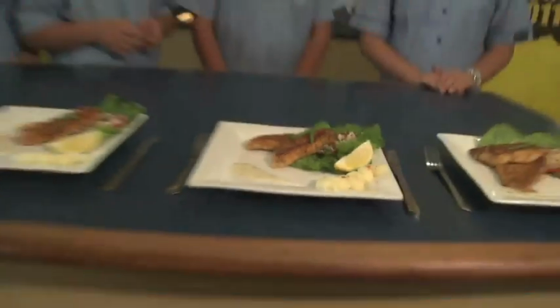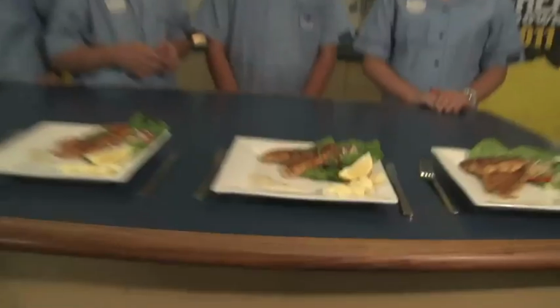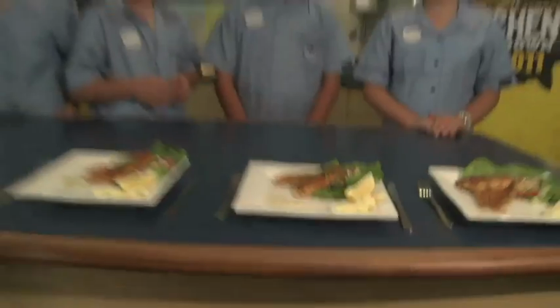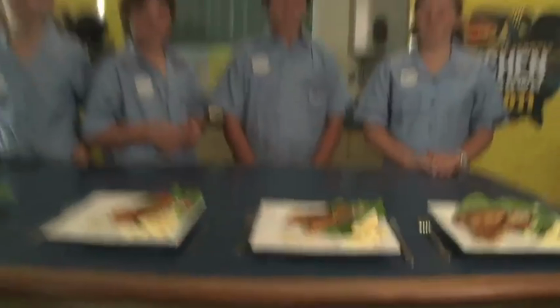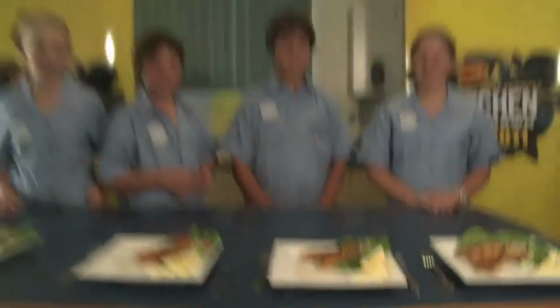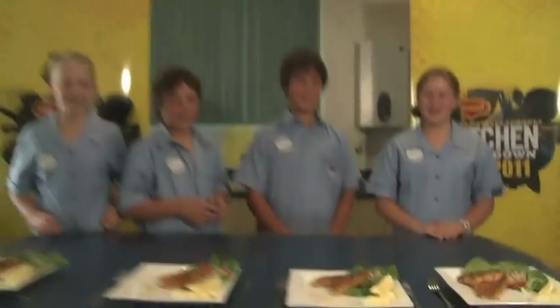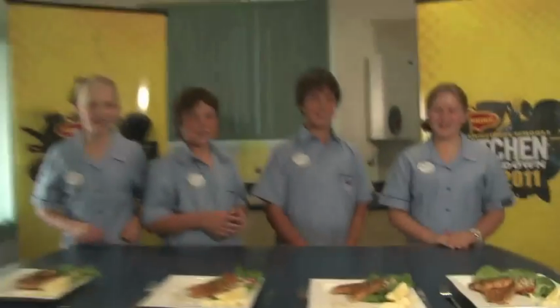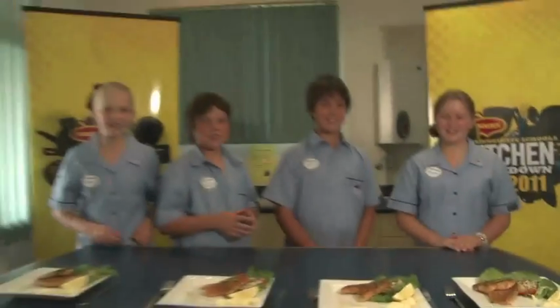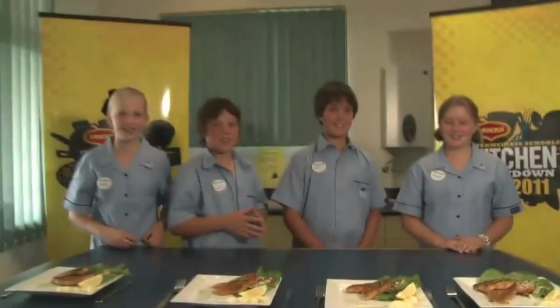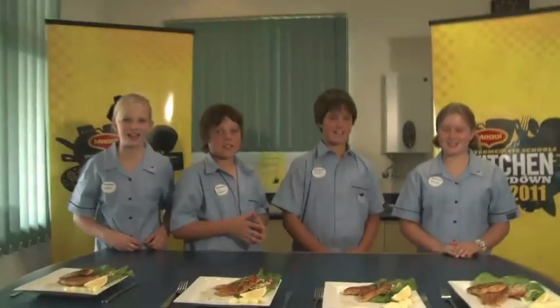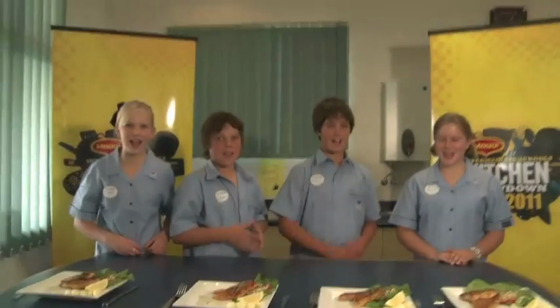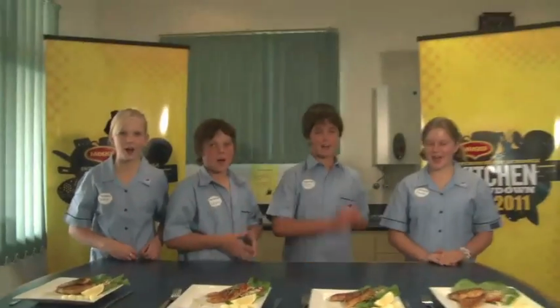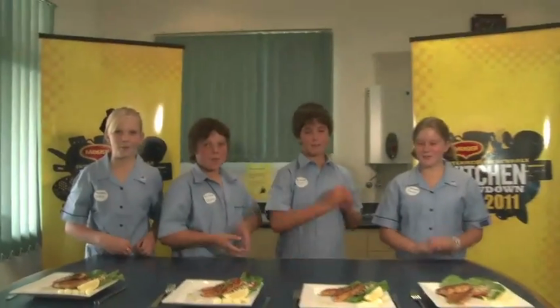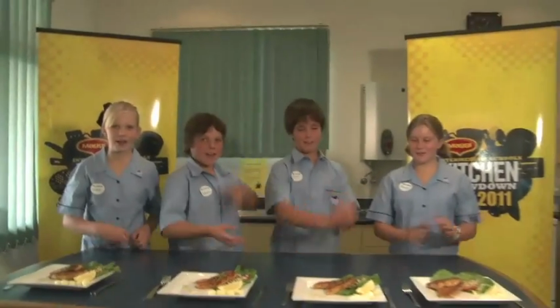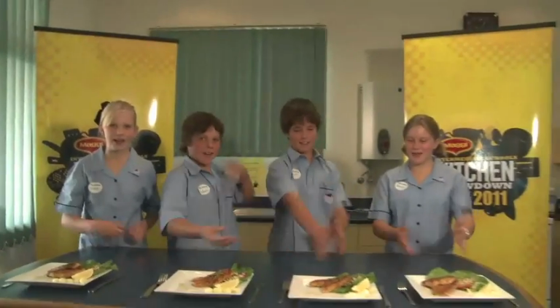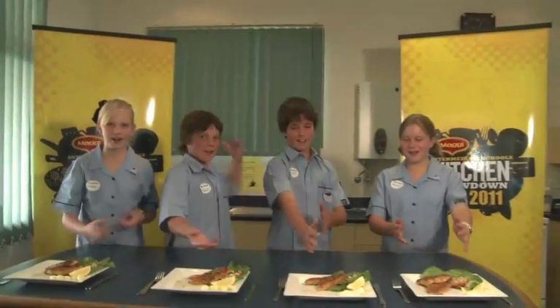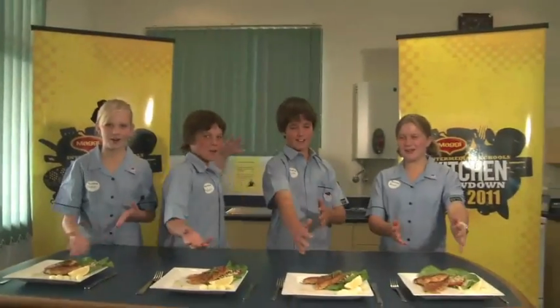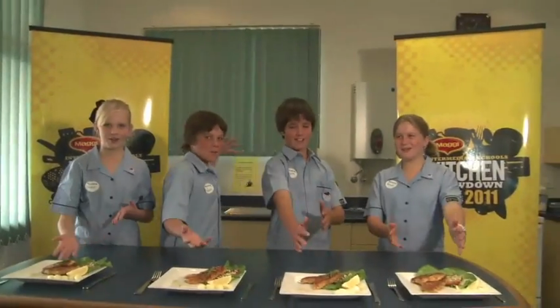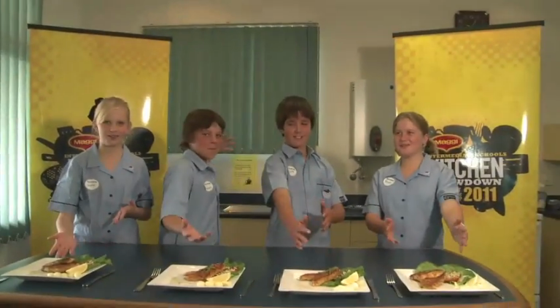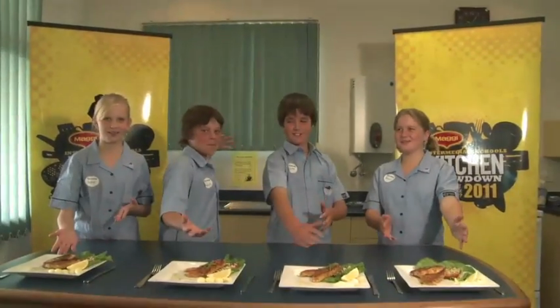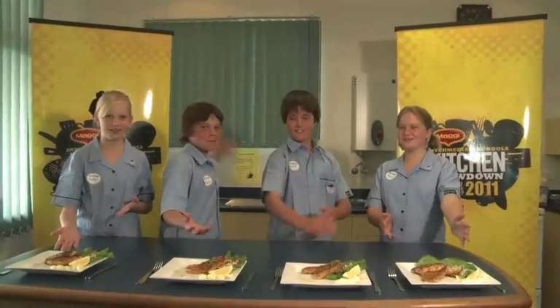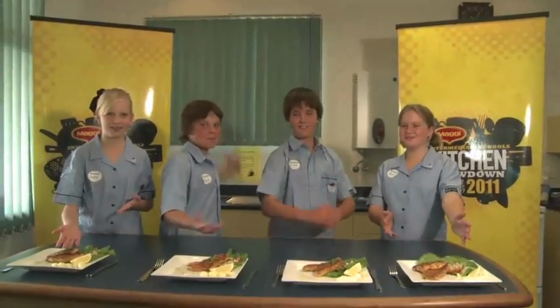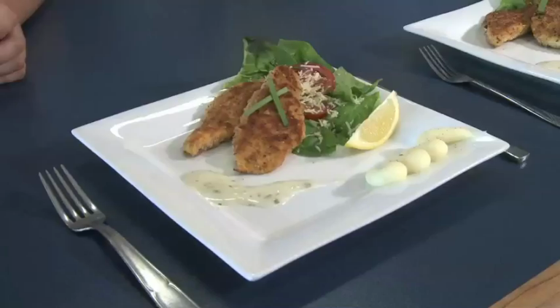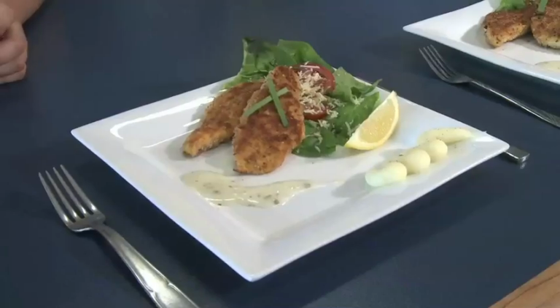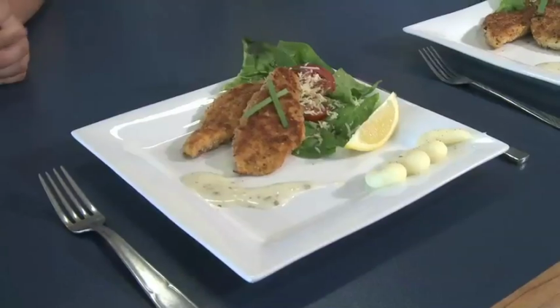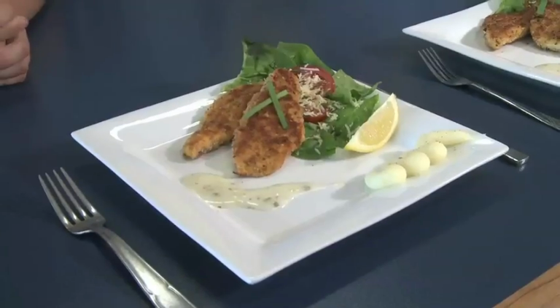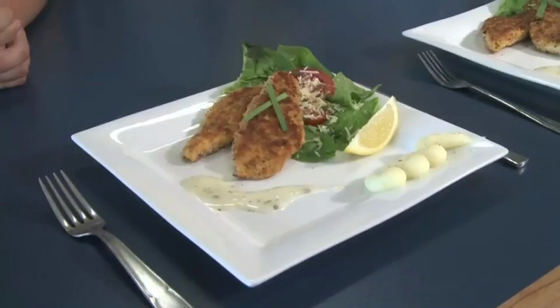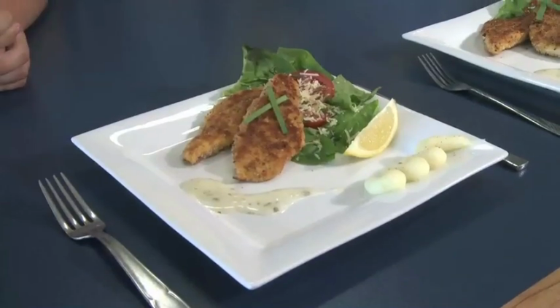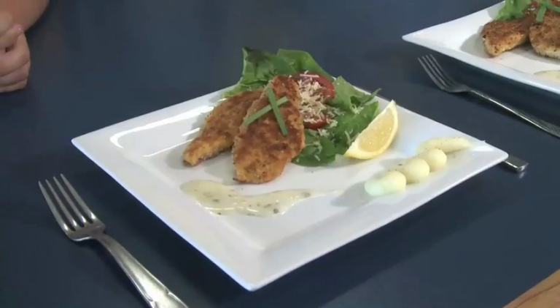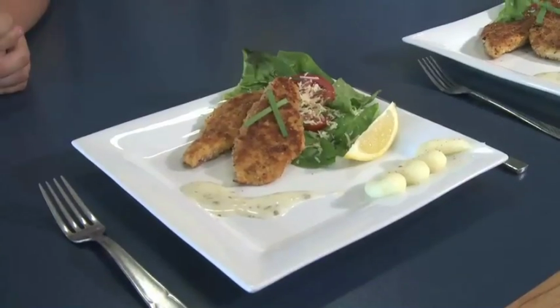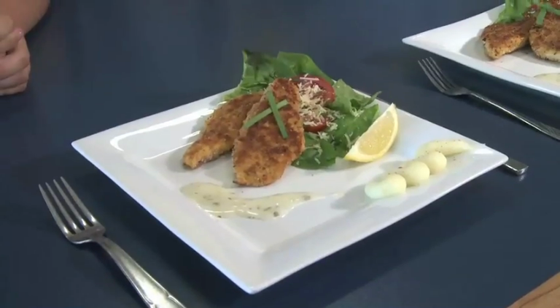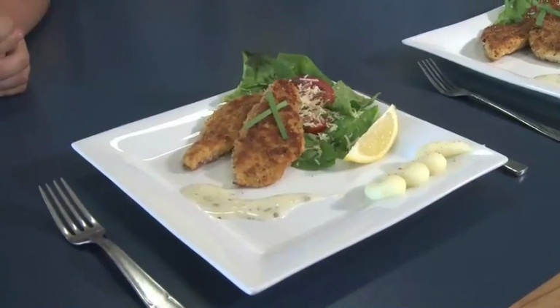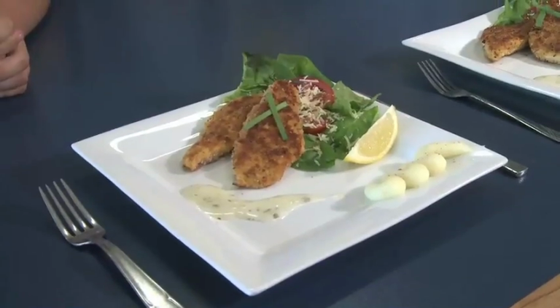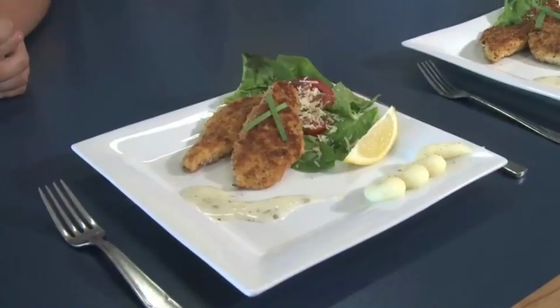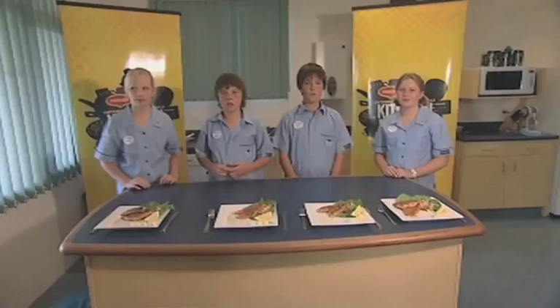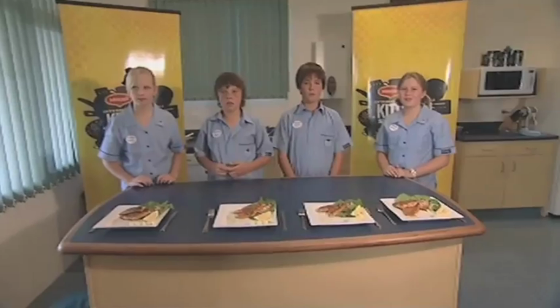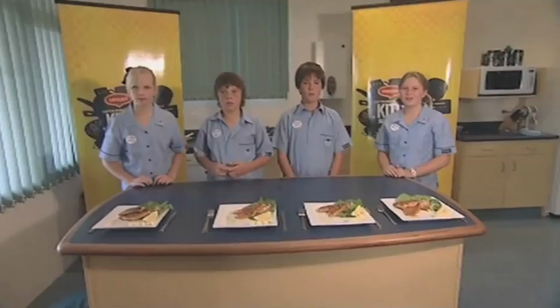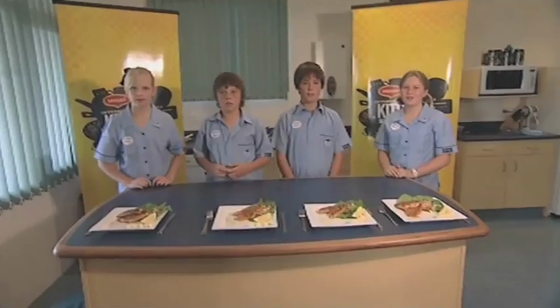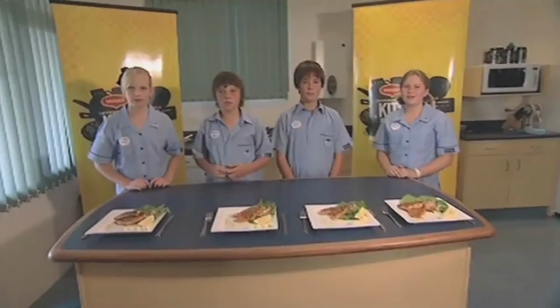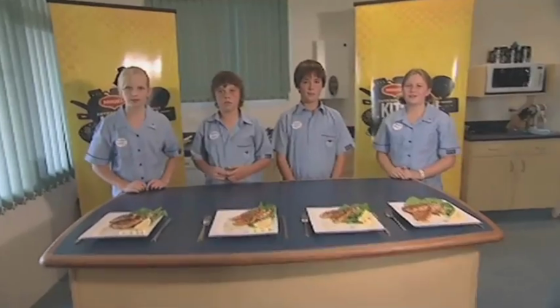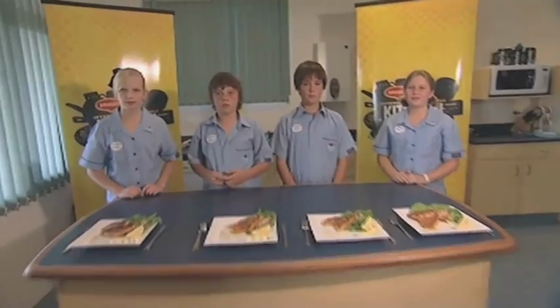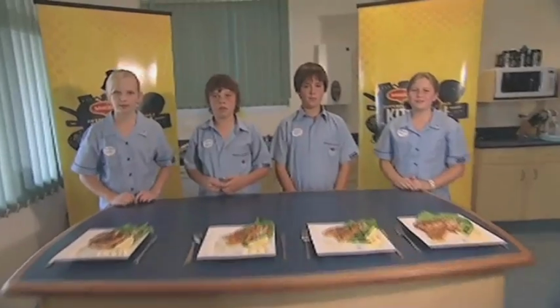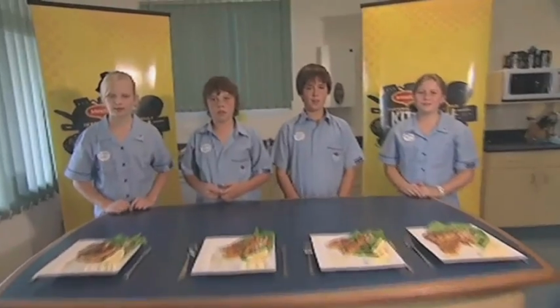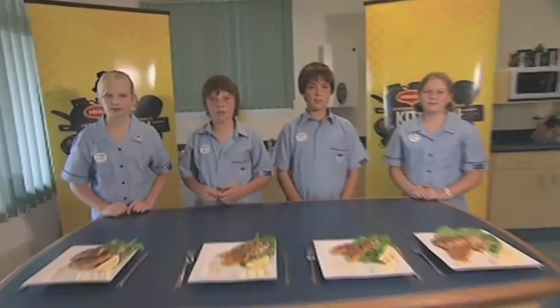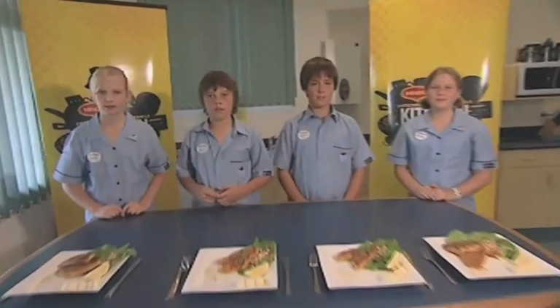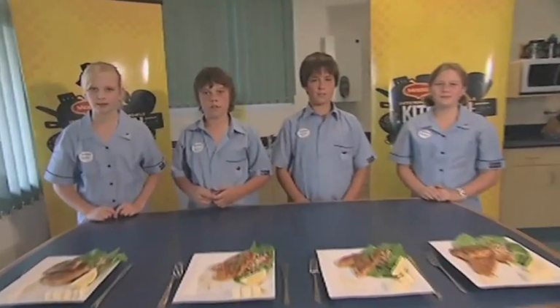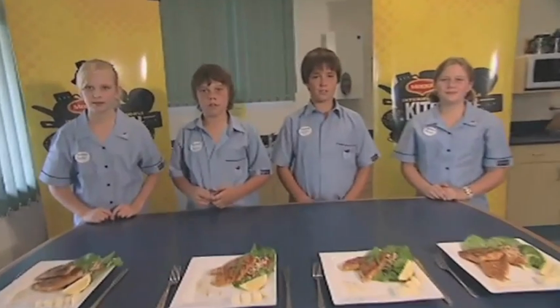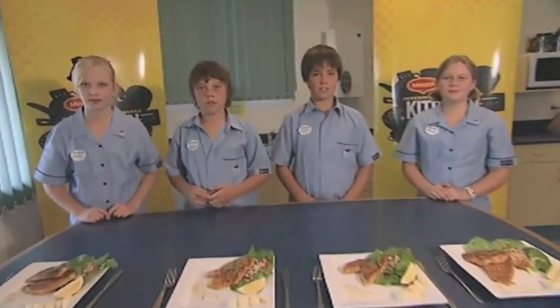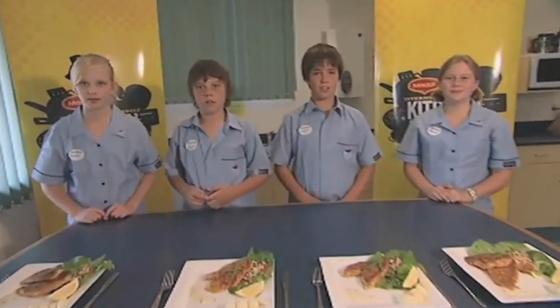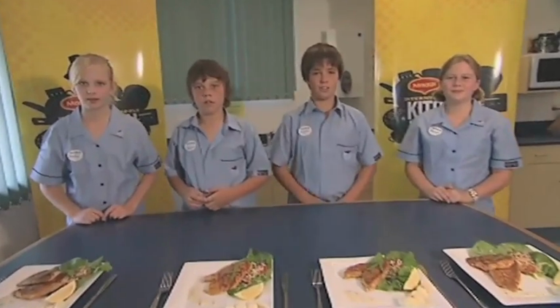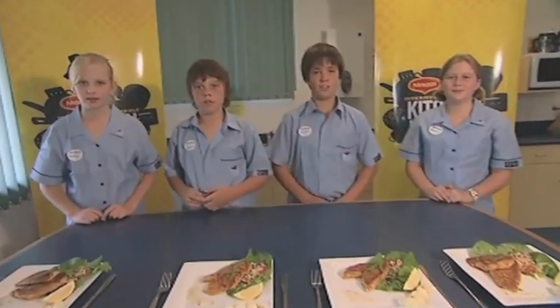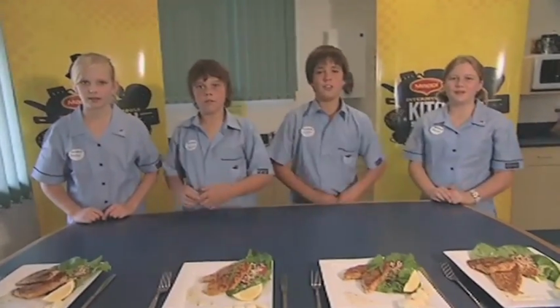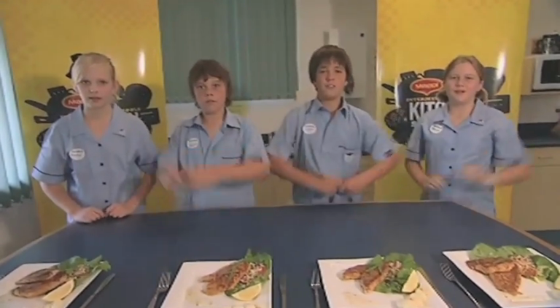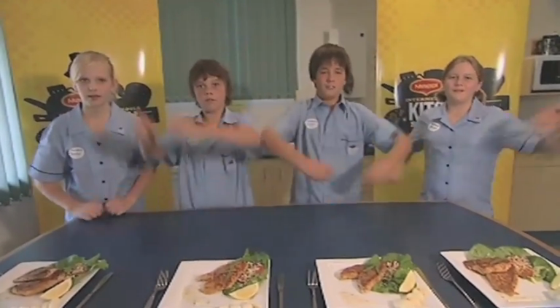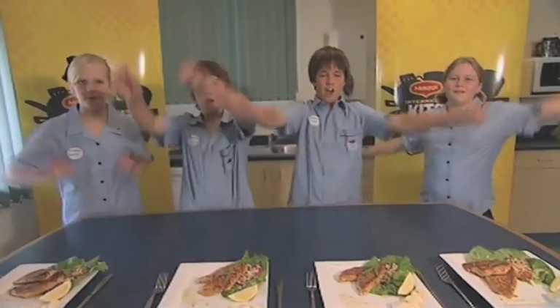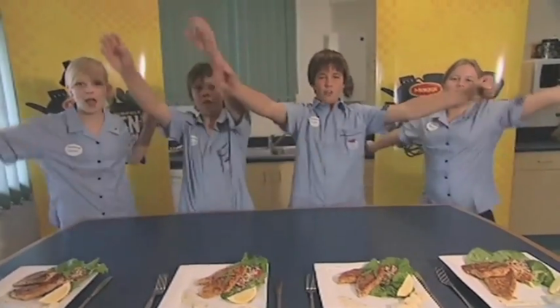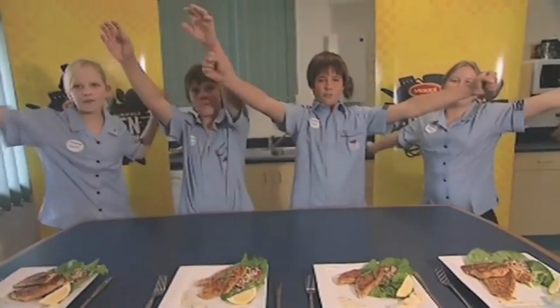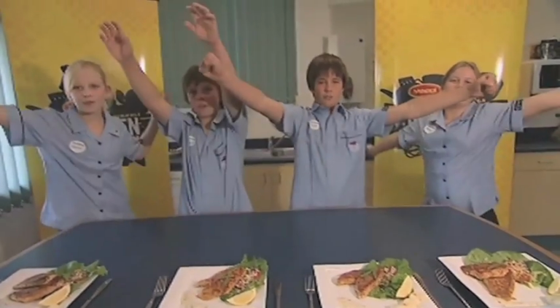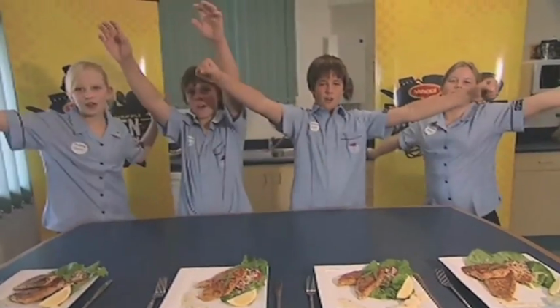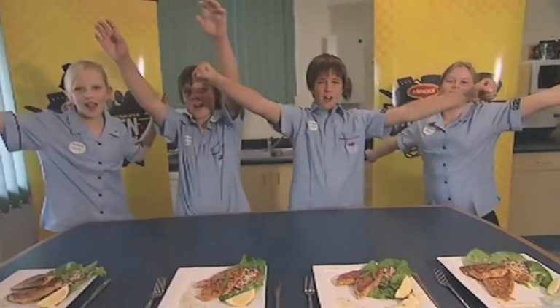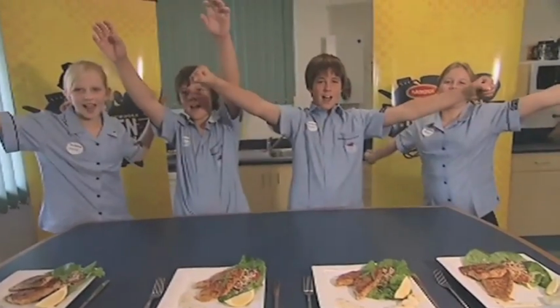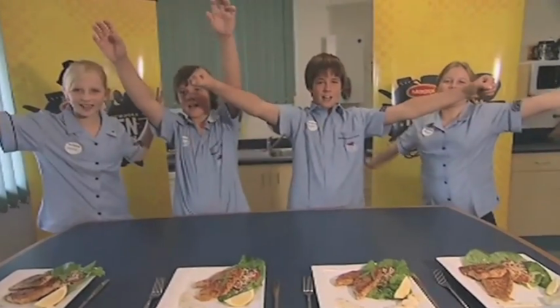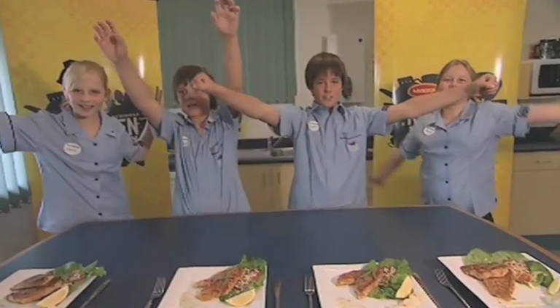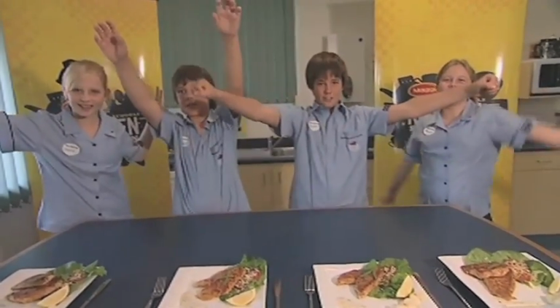And this is our meal! We're from Marina View School. Vote for us!